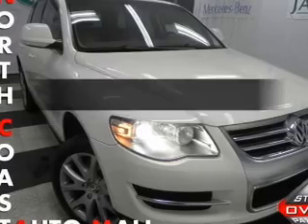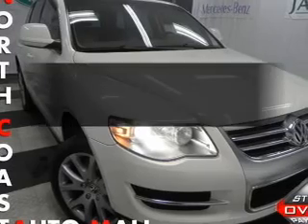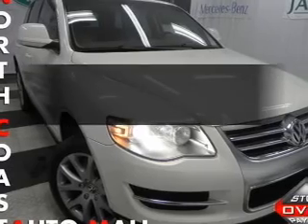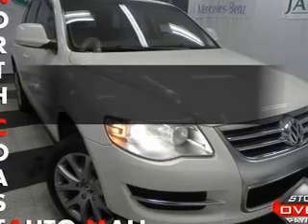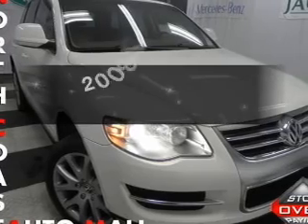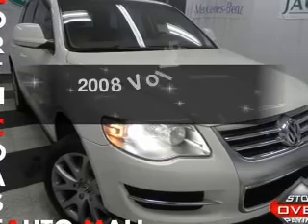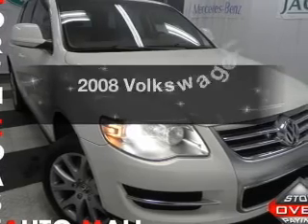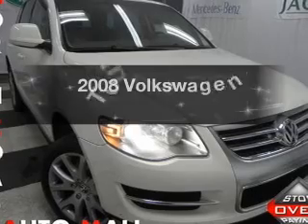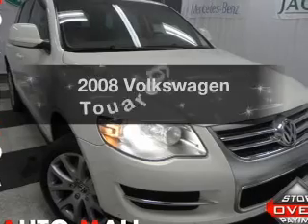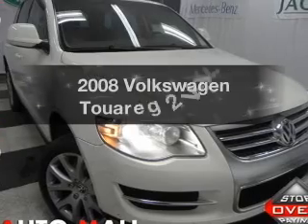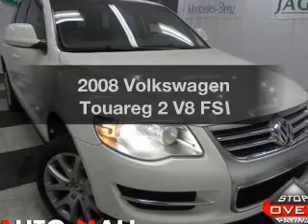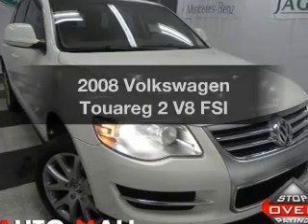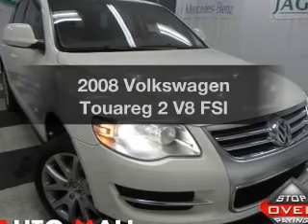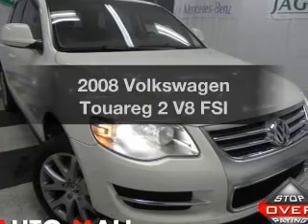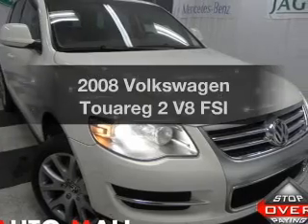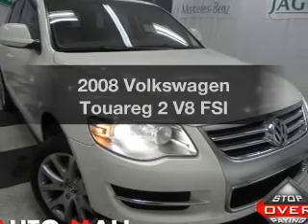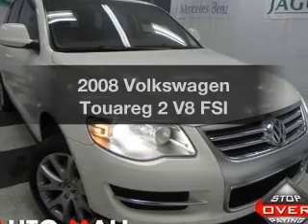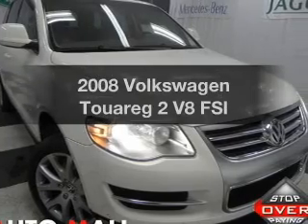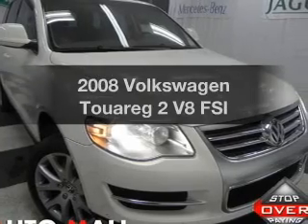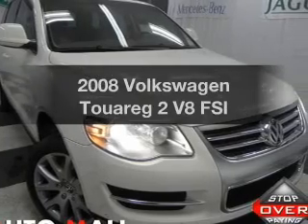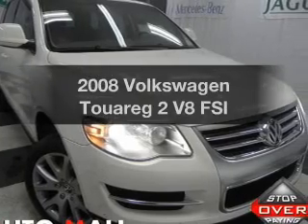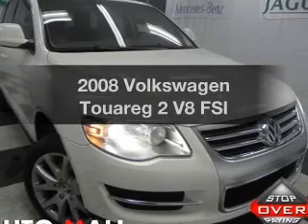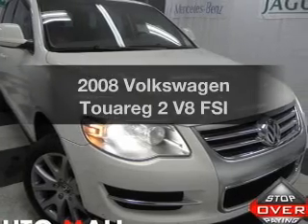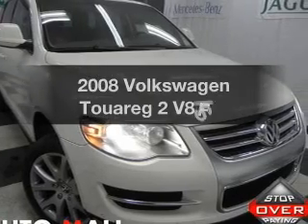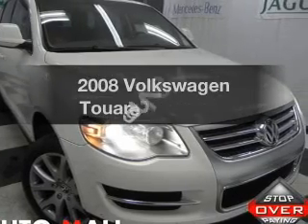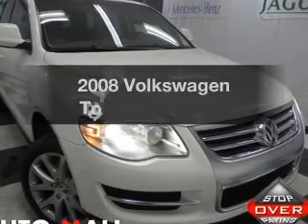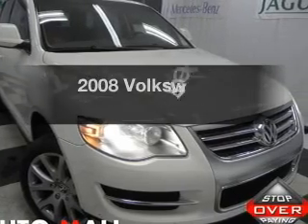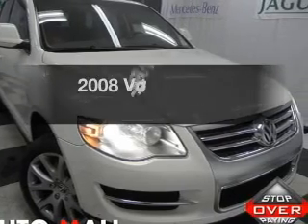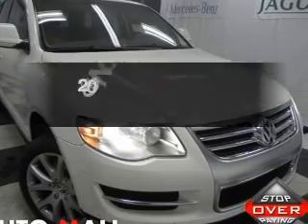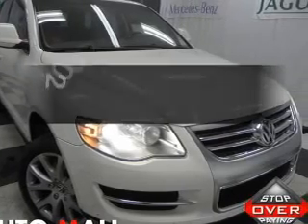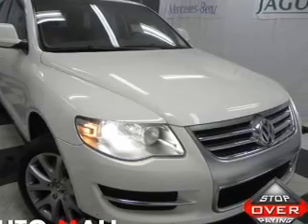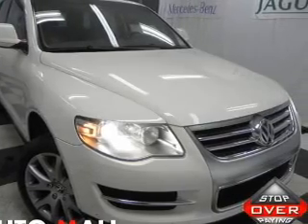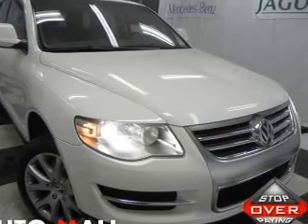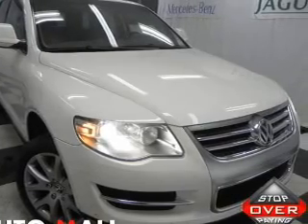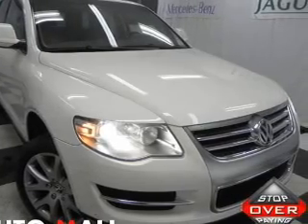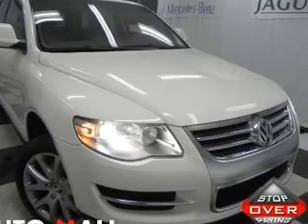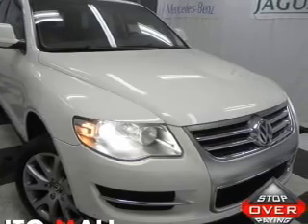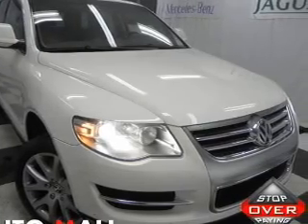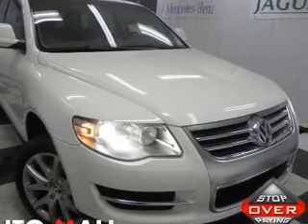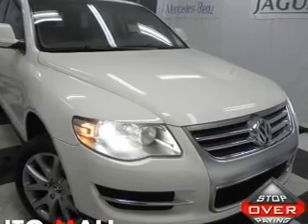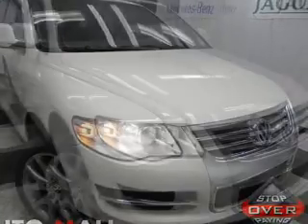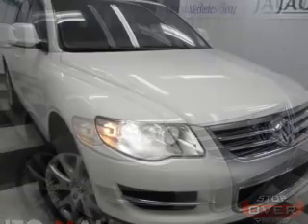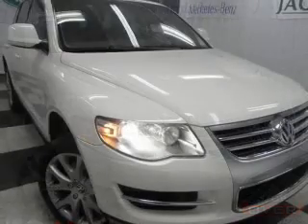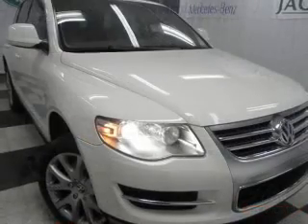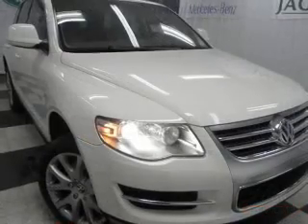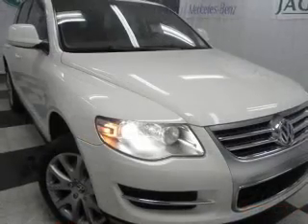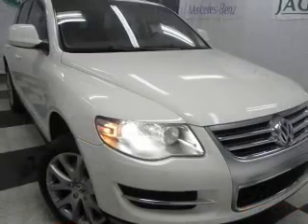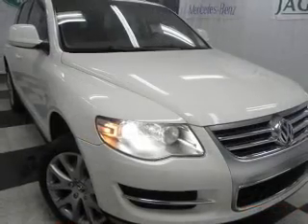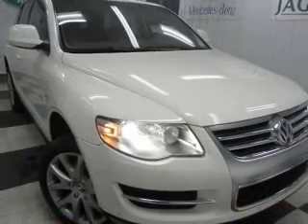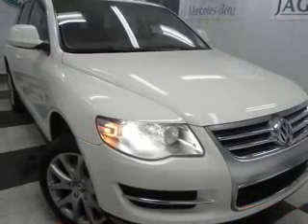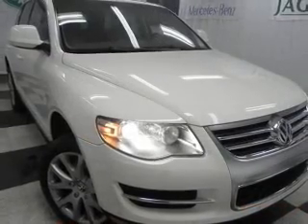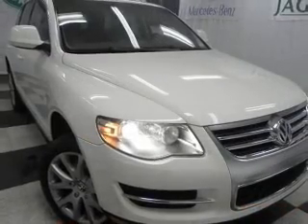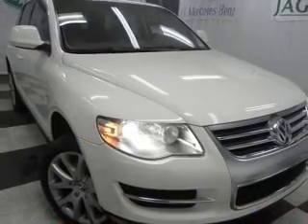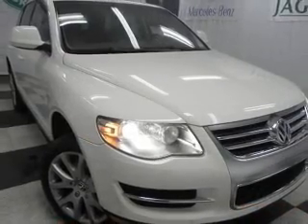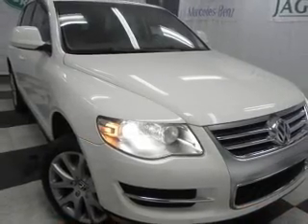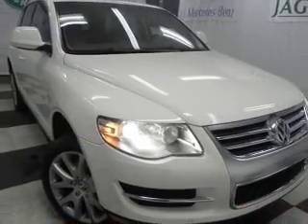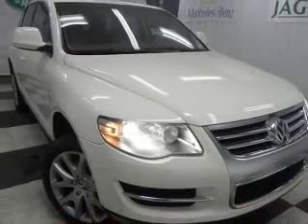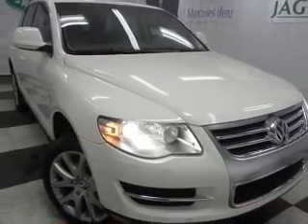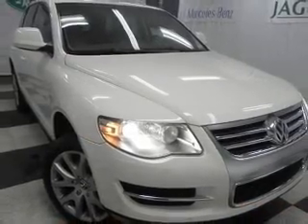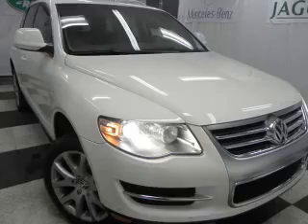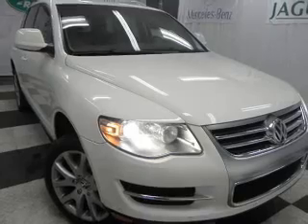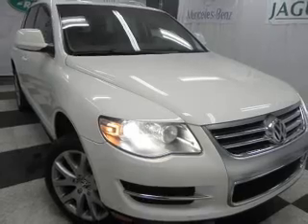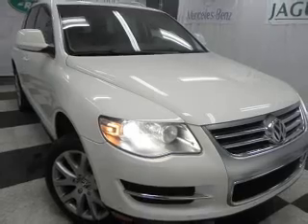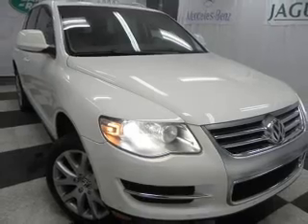Check out this 2008 Volkswagen Touring 2. If you're looking for a first-rate auto, this one could be yours today.